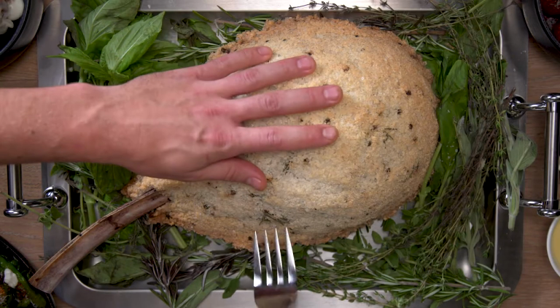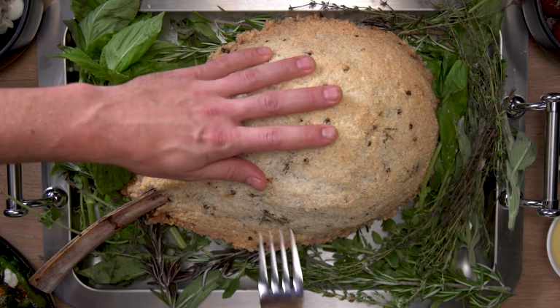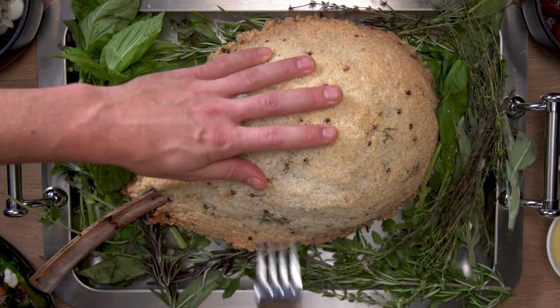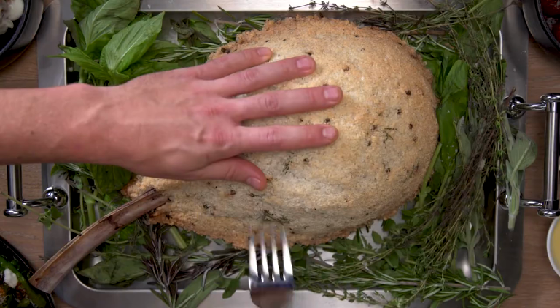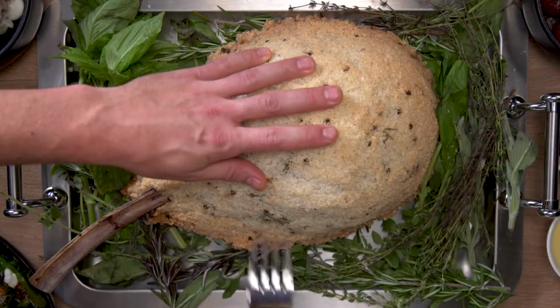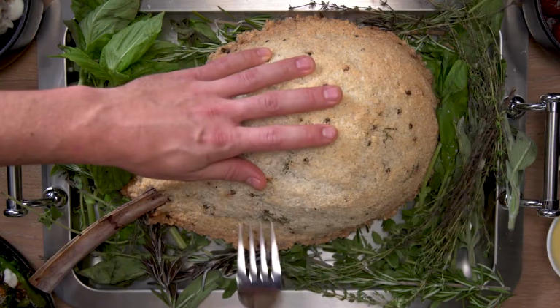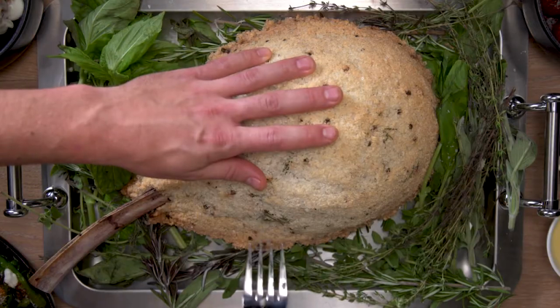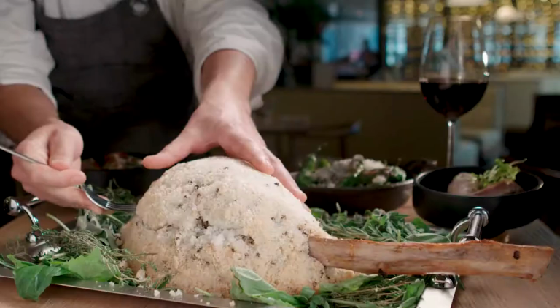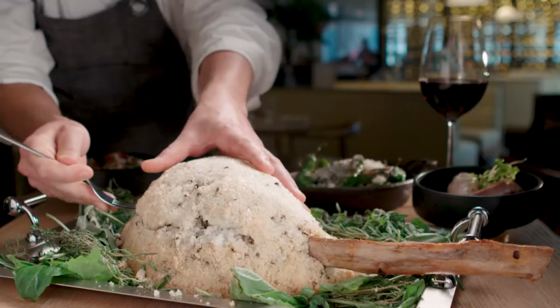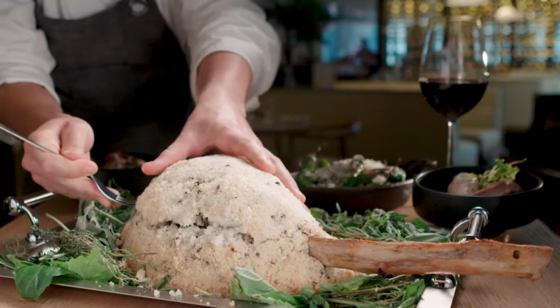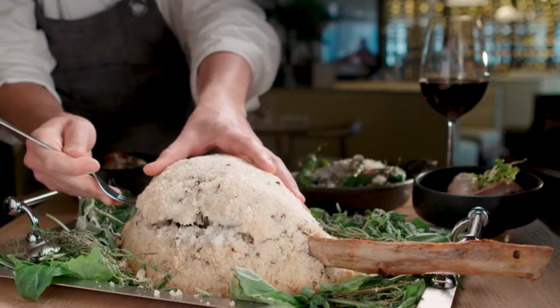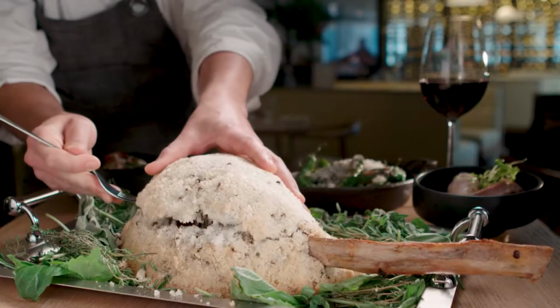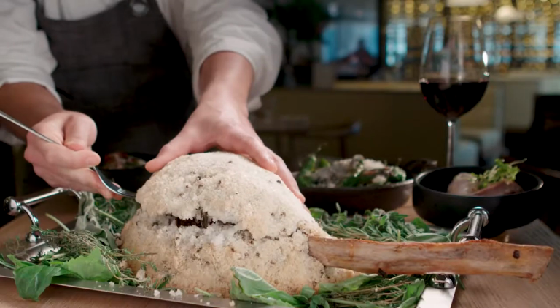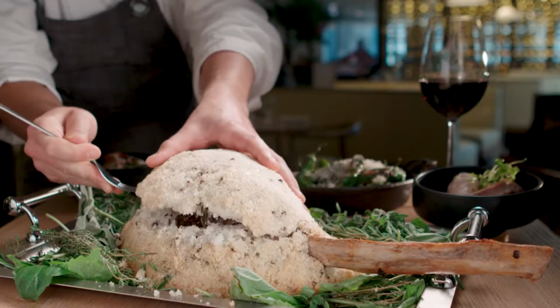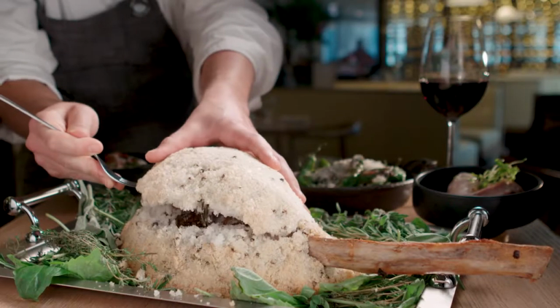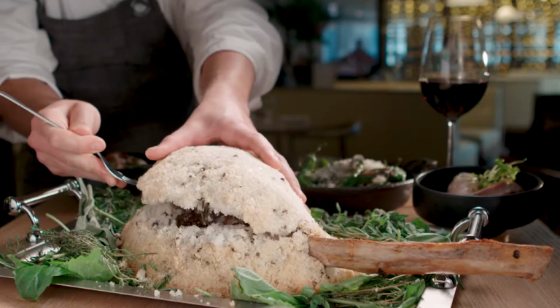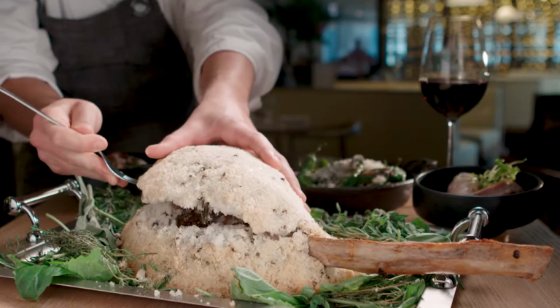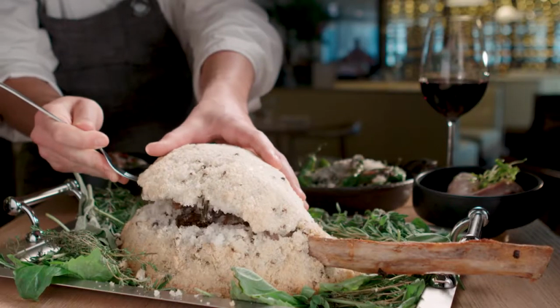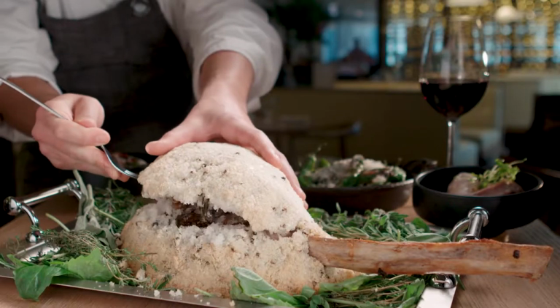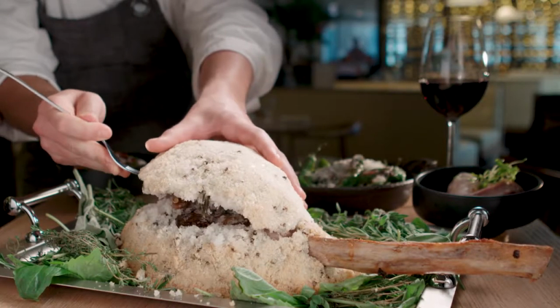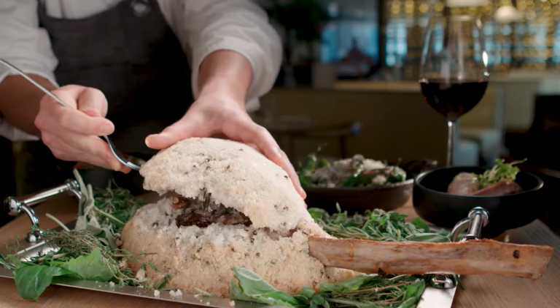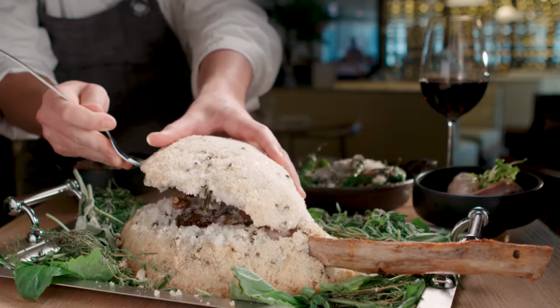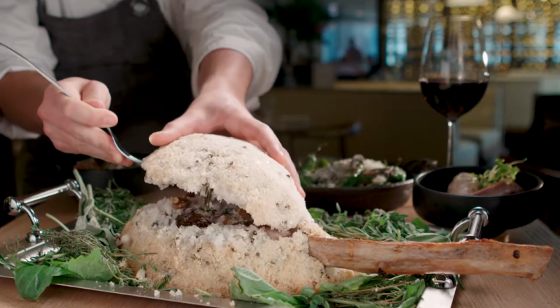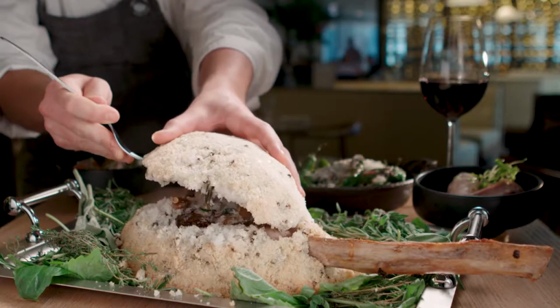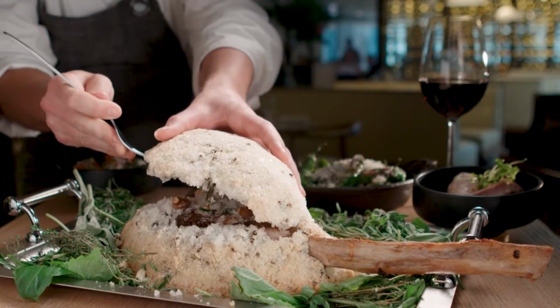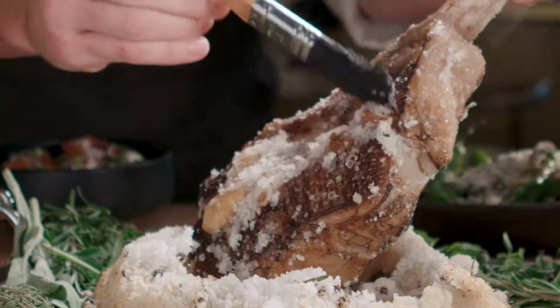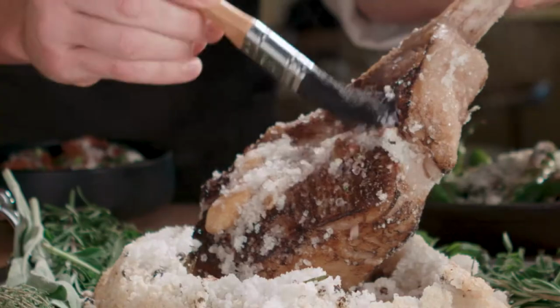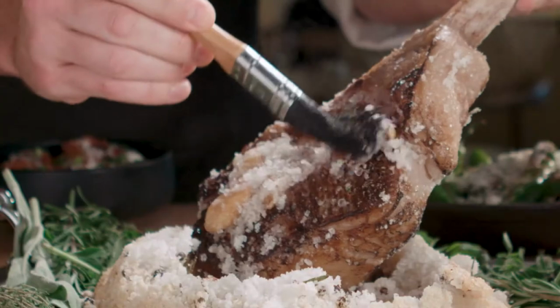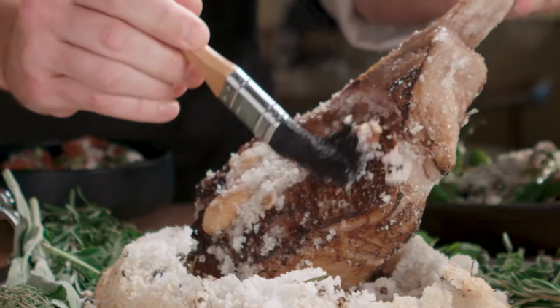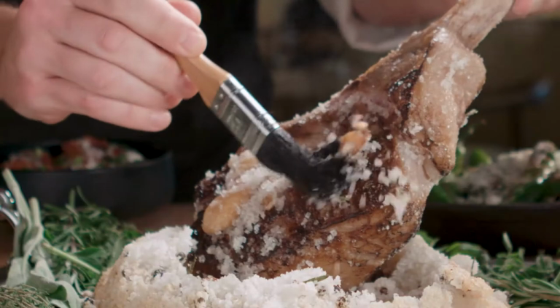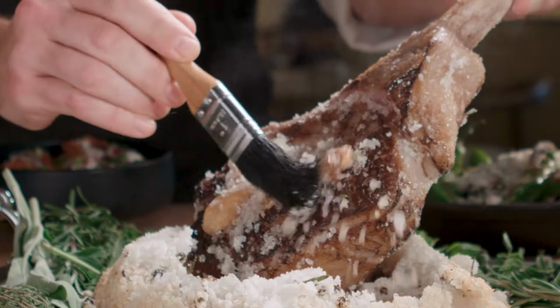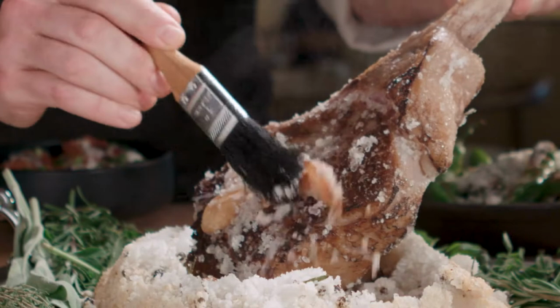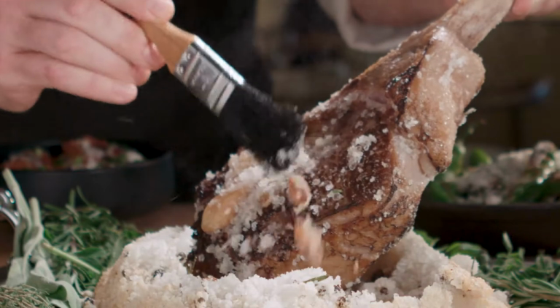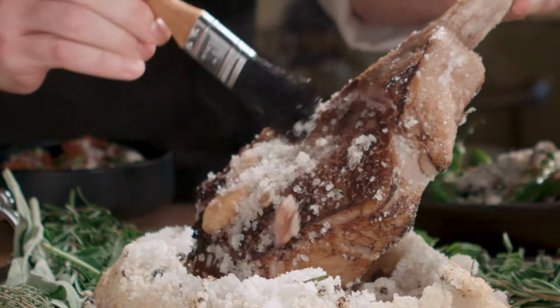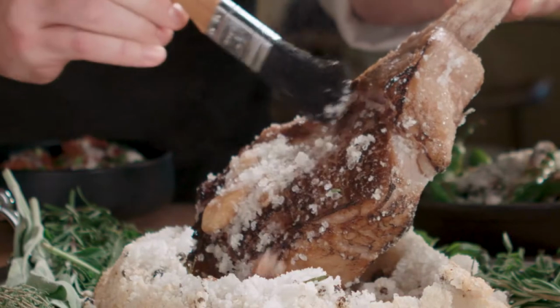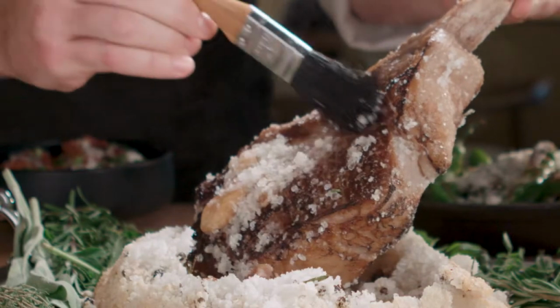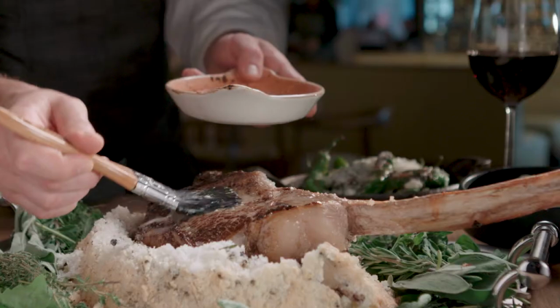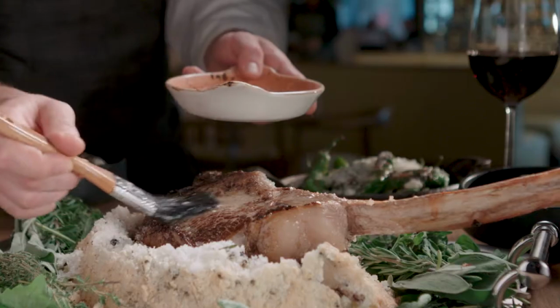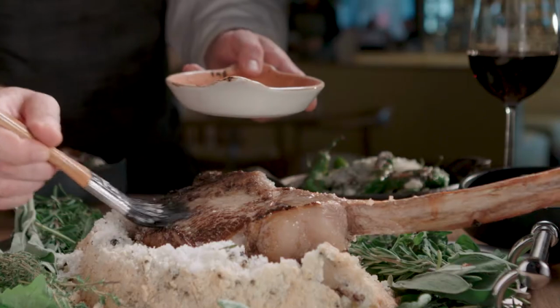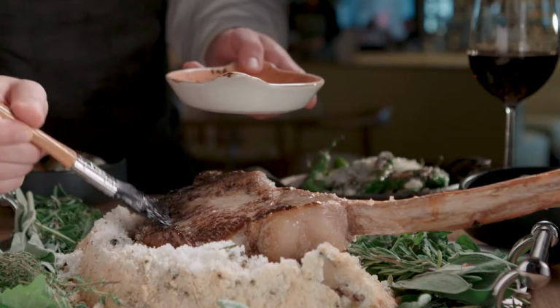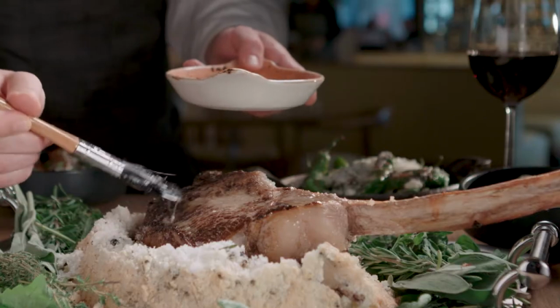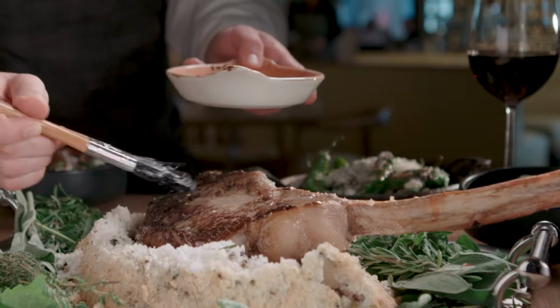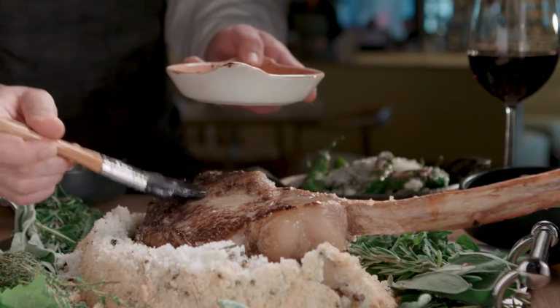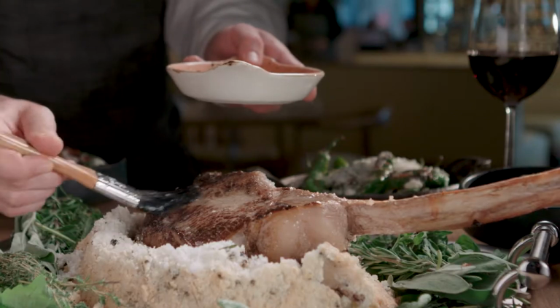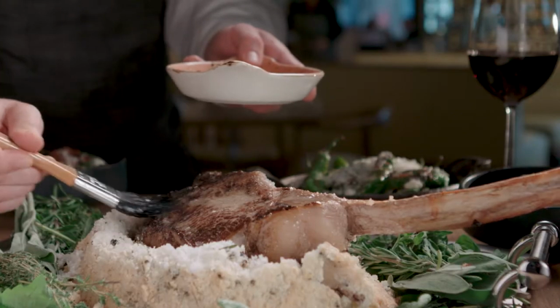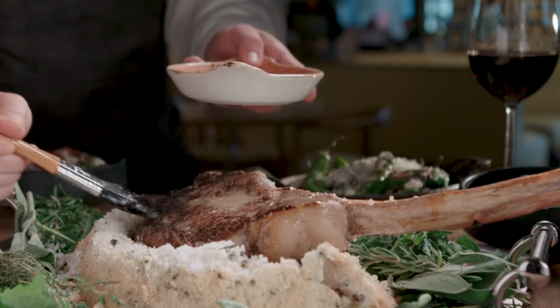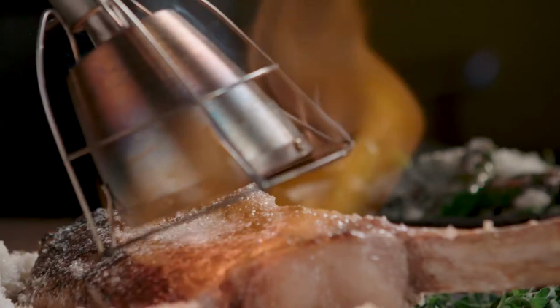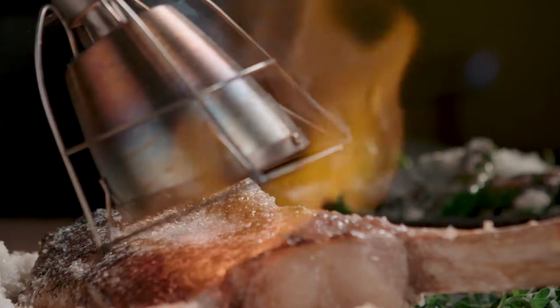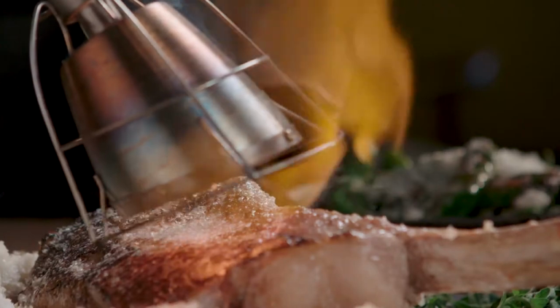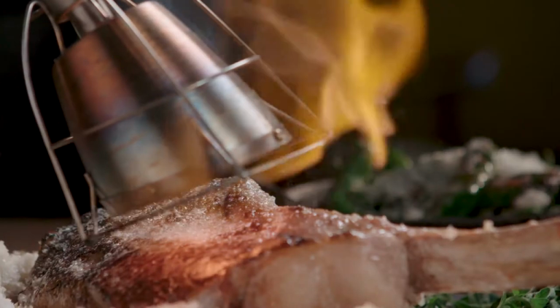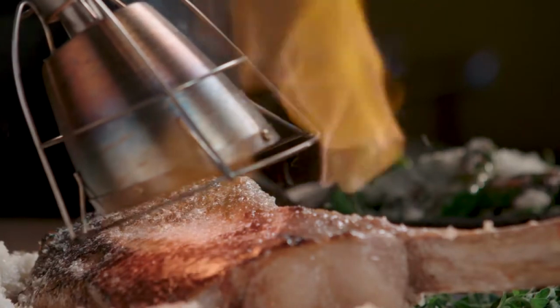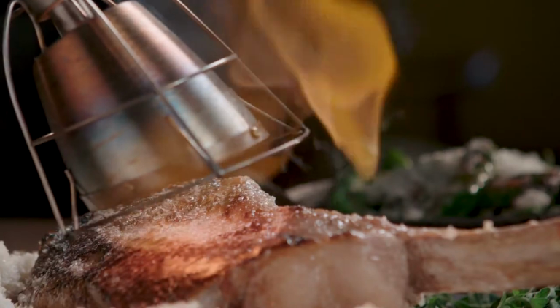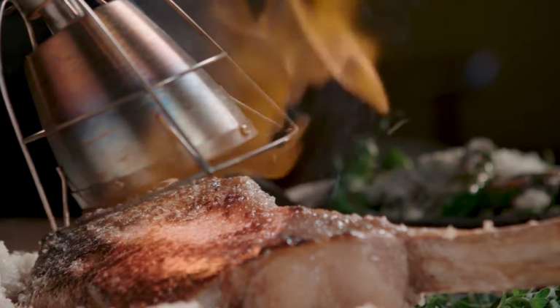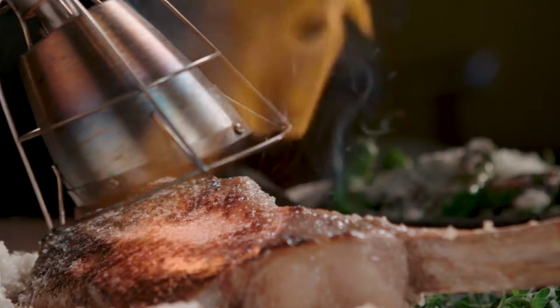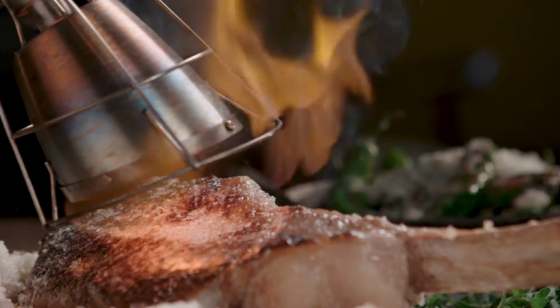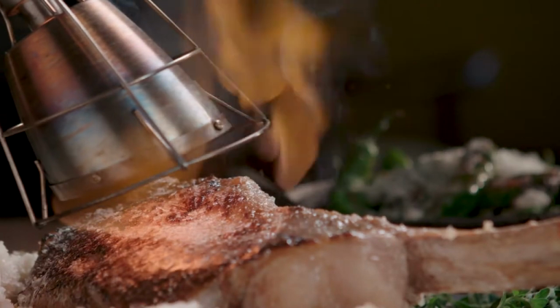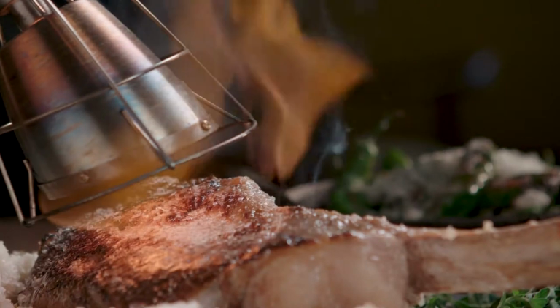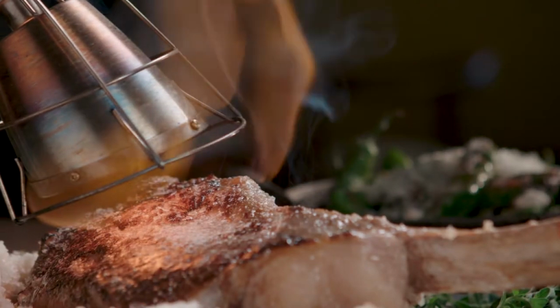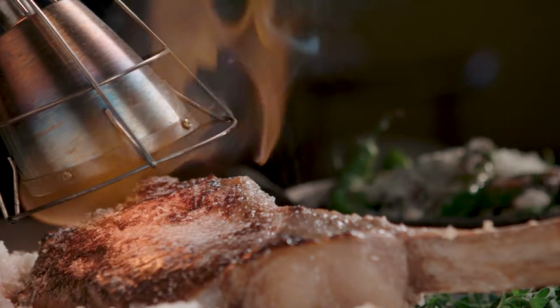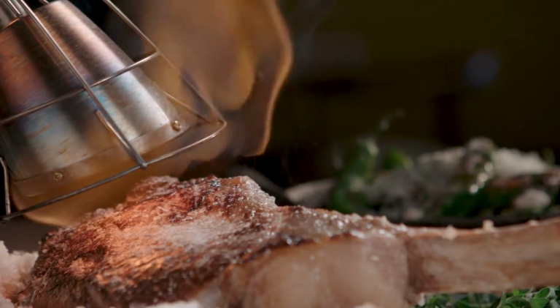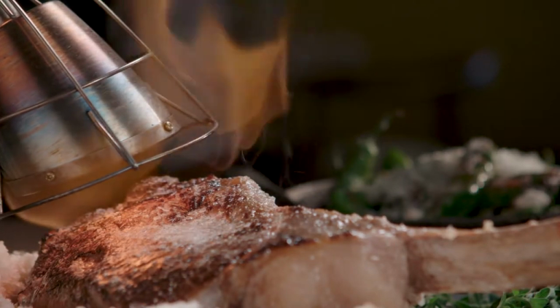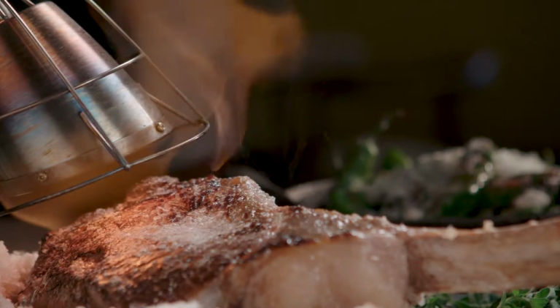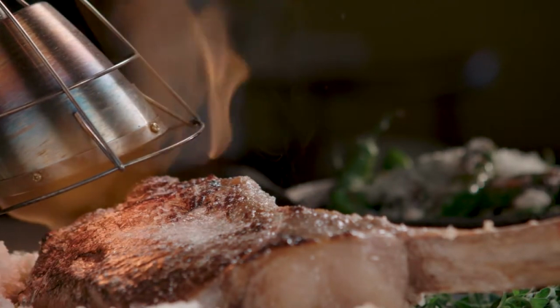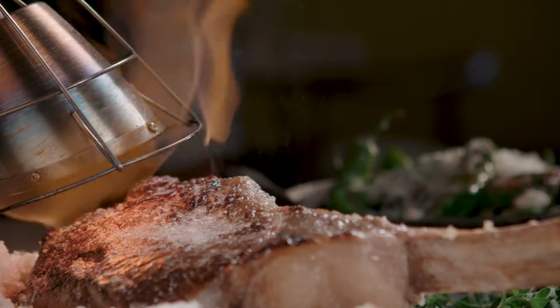We're gonna be cracking it table side for you, popping it out, getting all the salt off, placing it with a little butter, and we're gonna light it up table side.